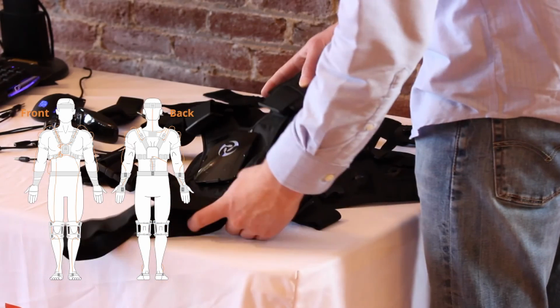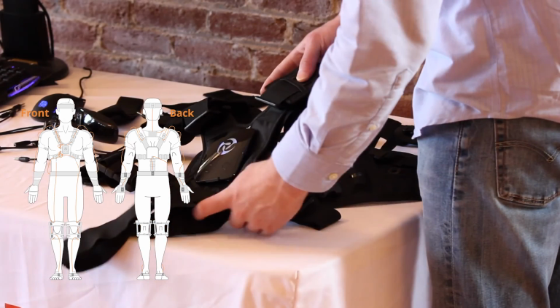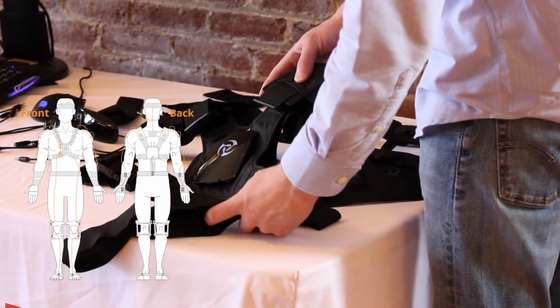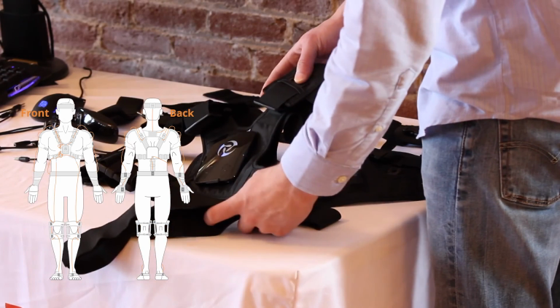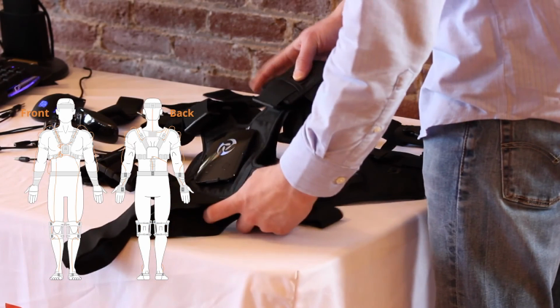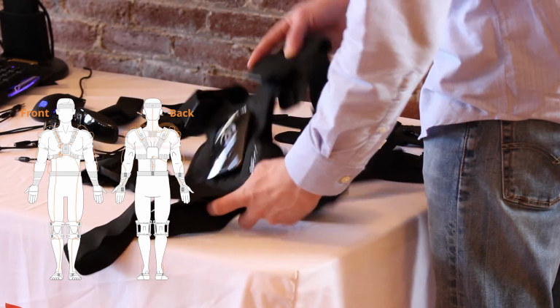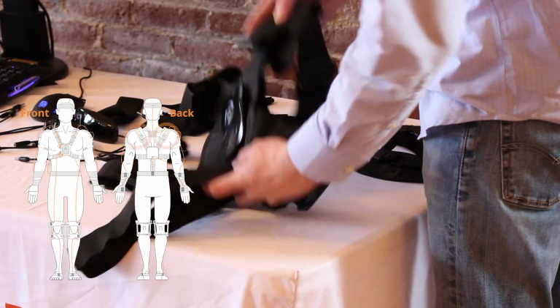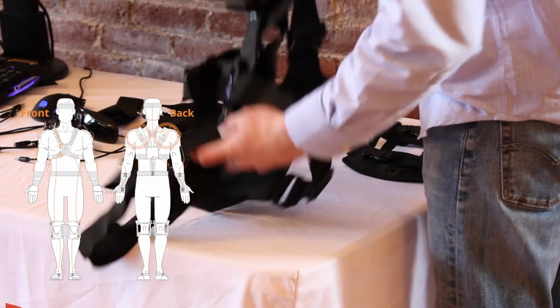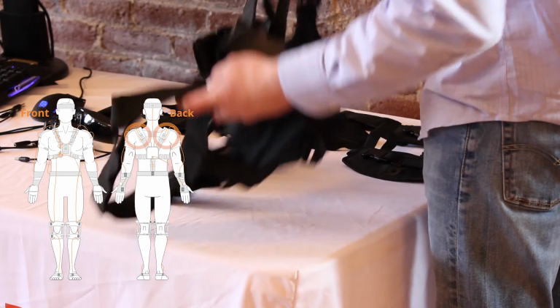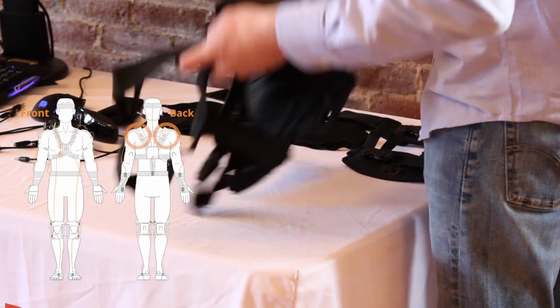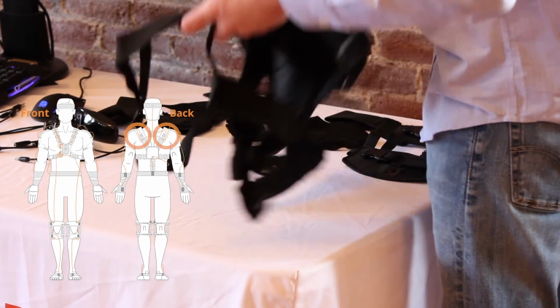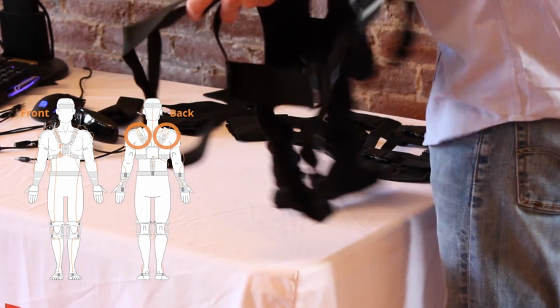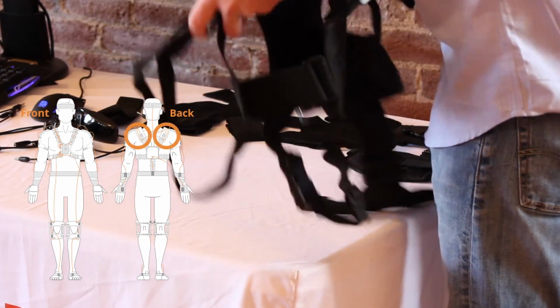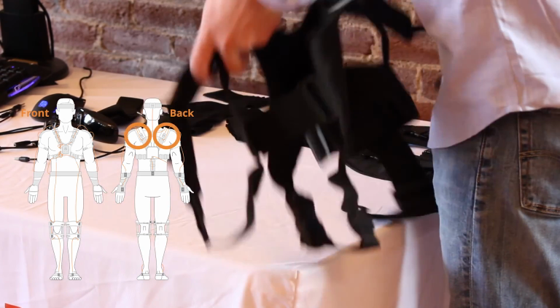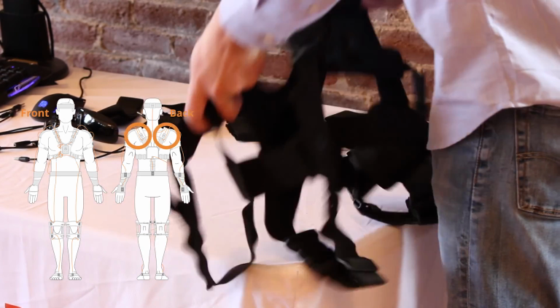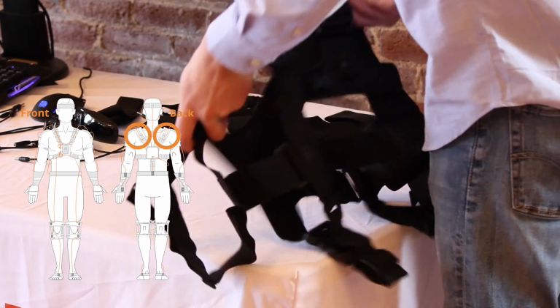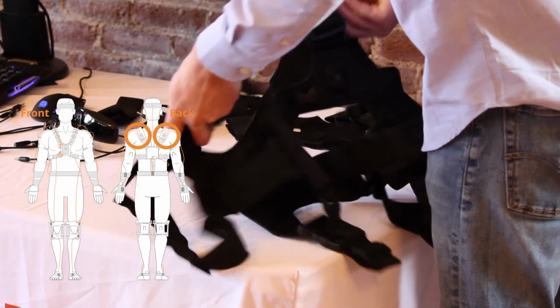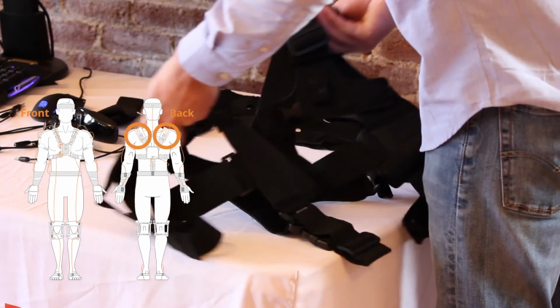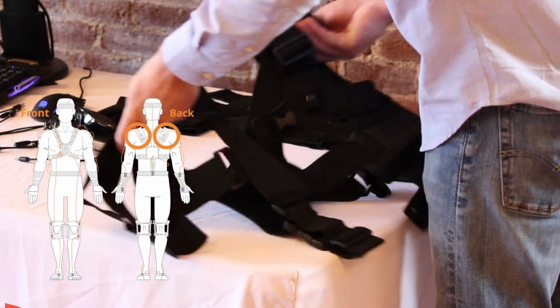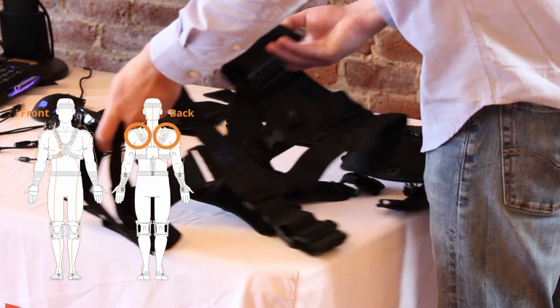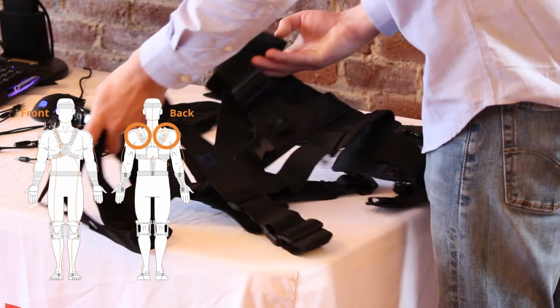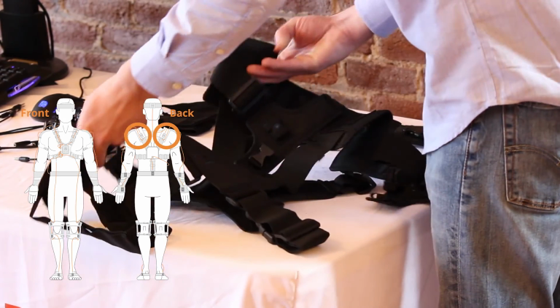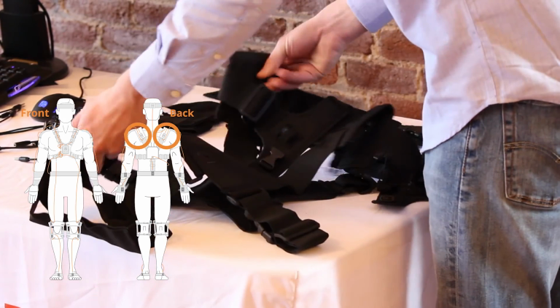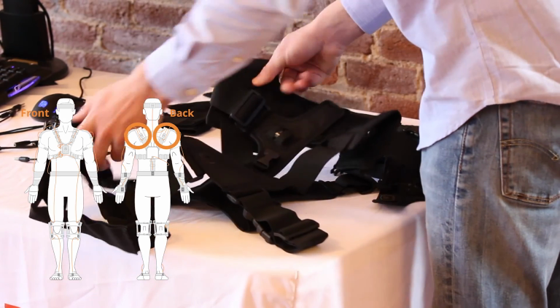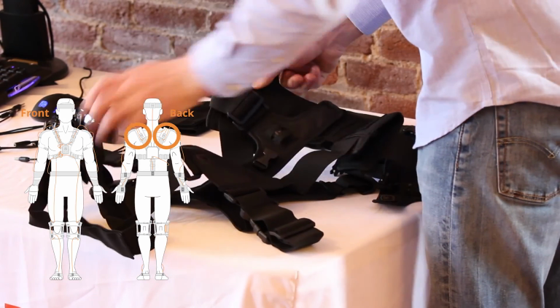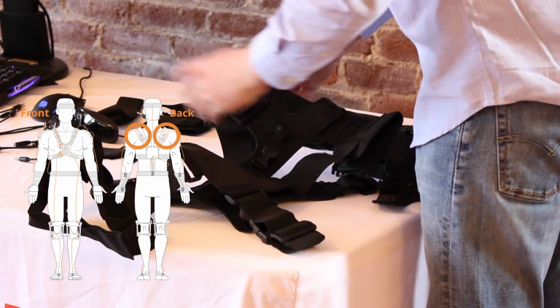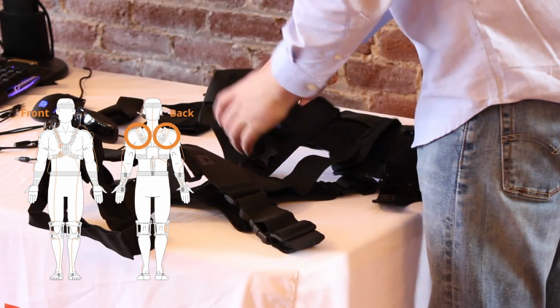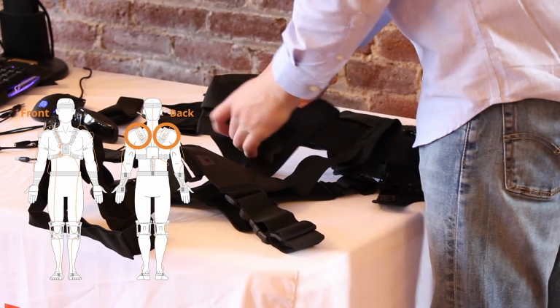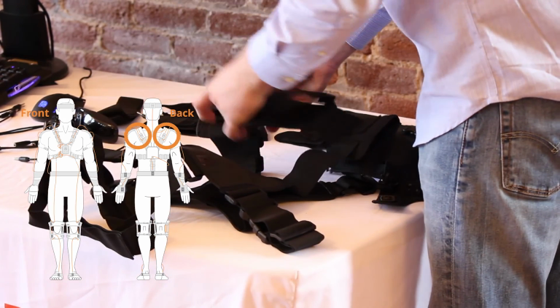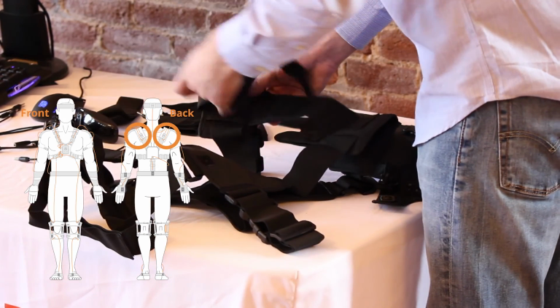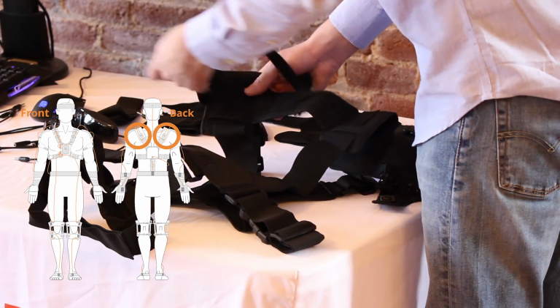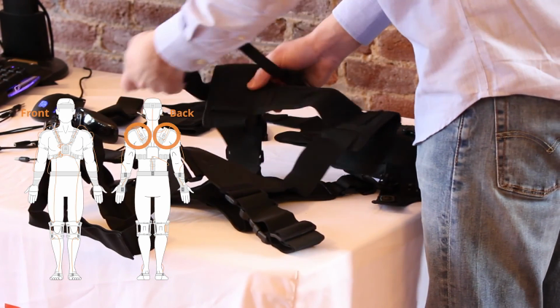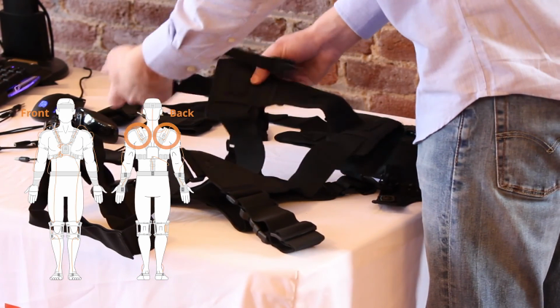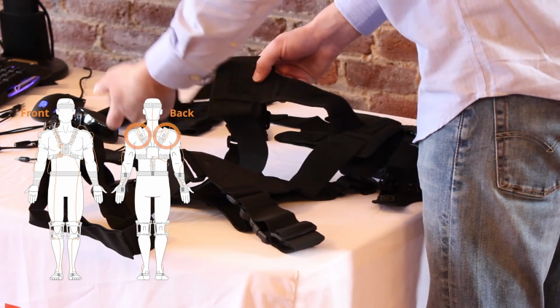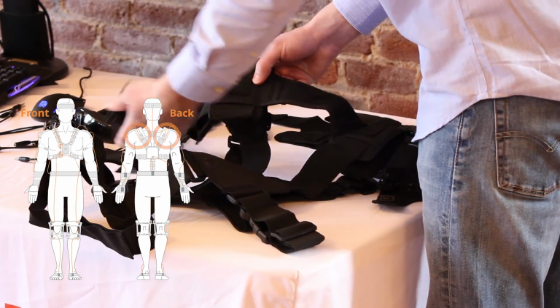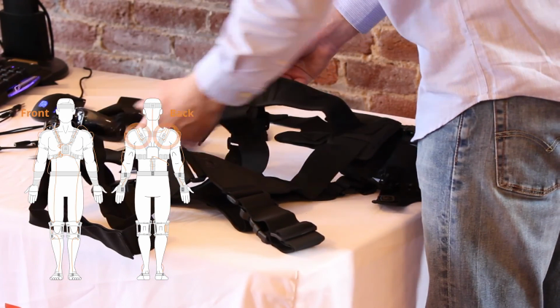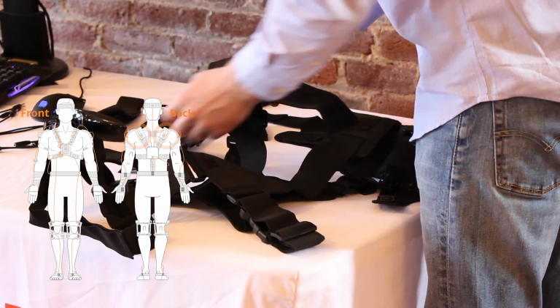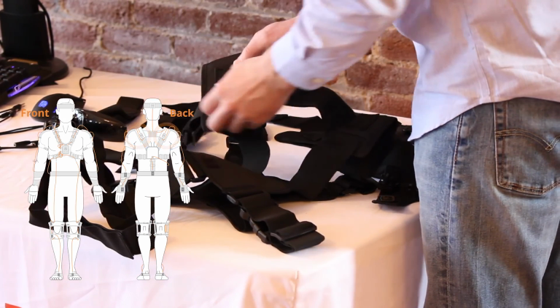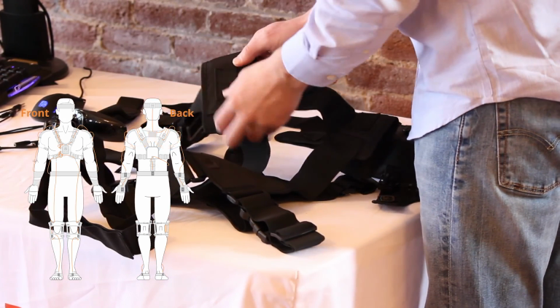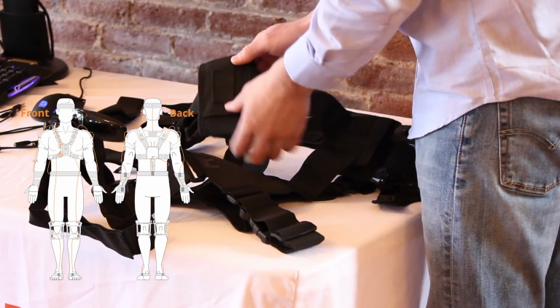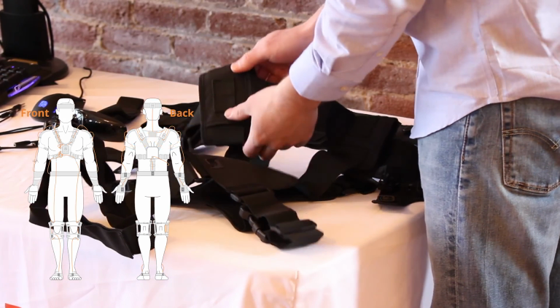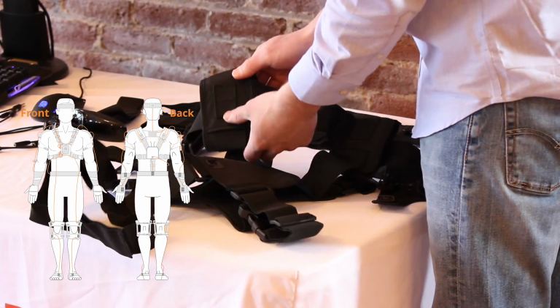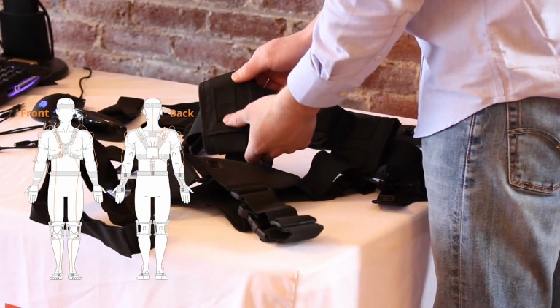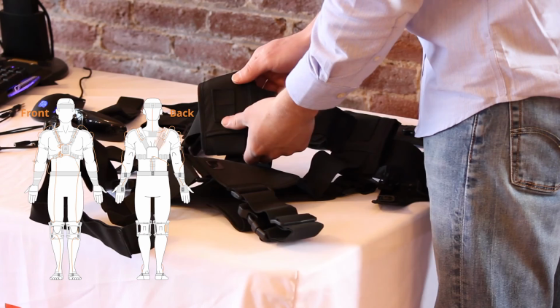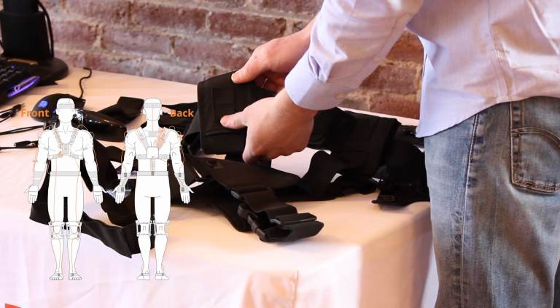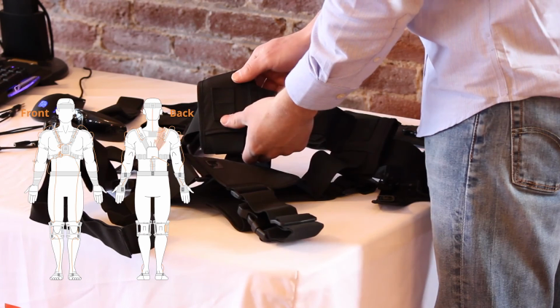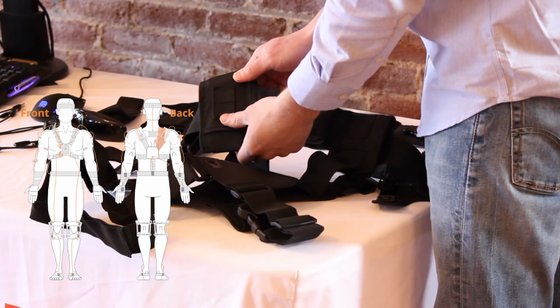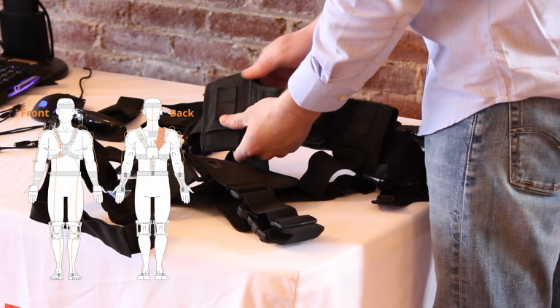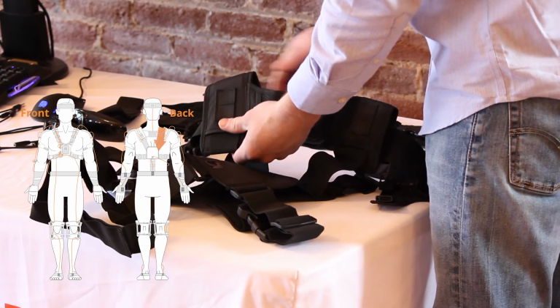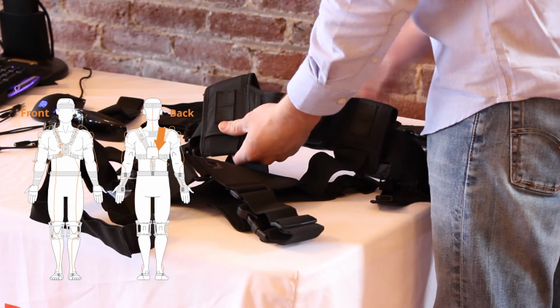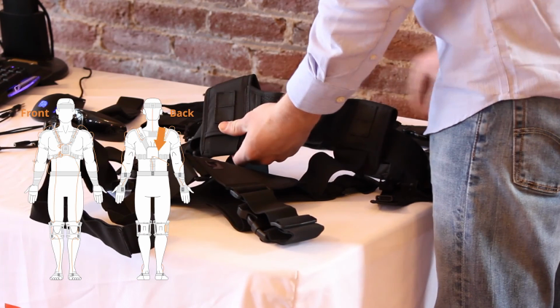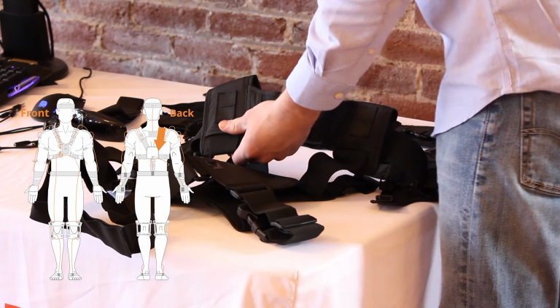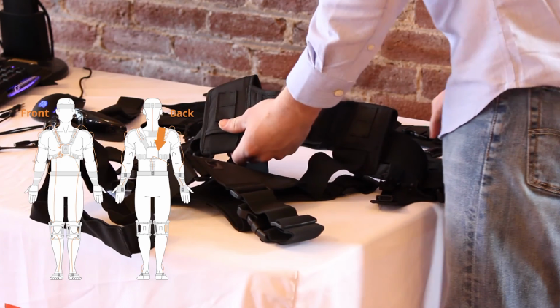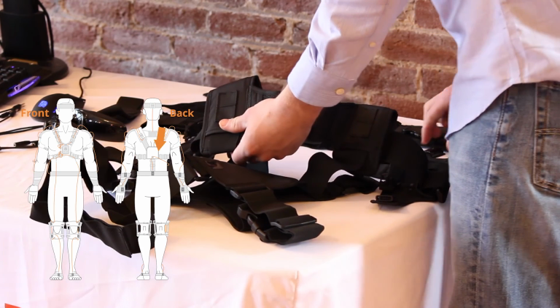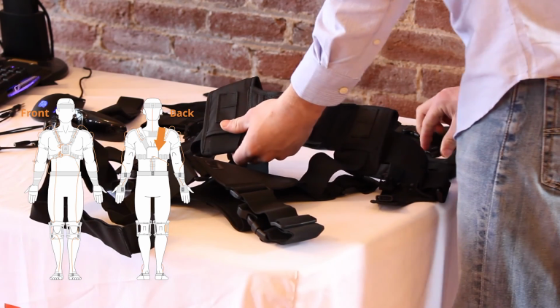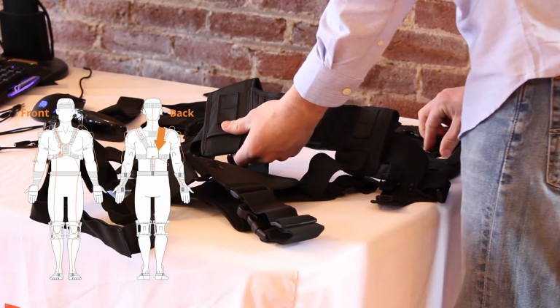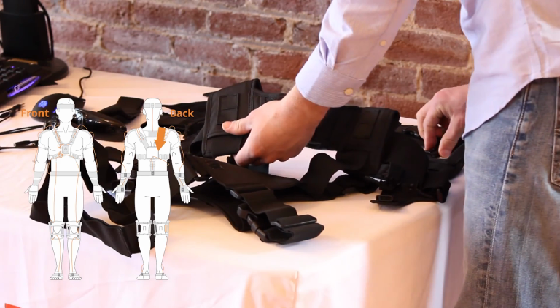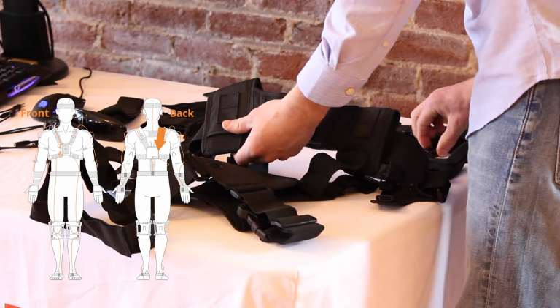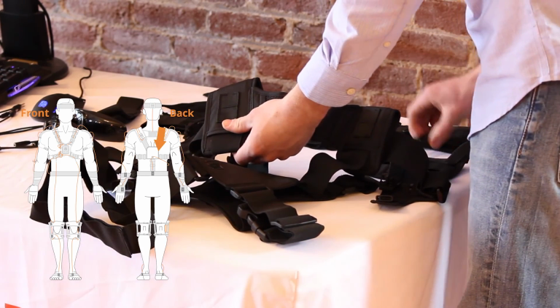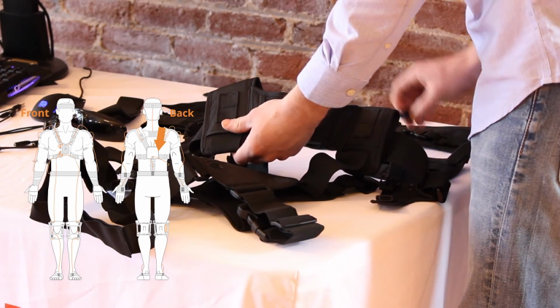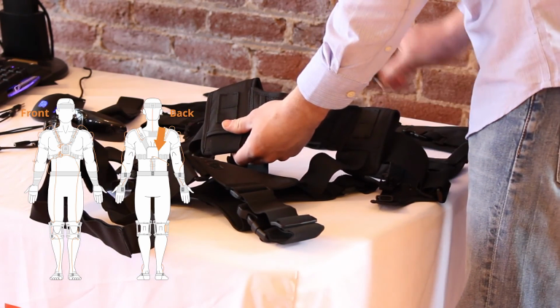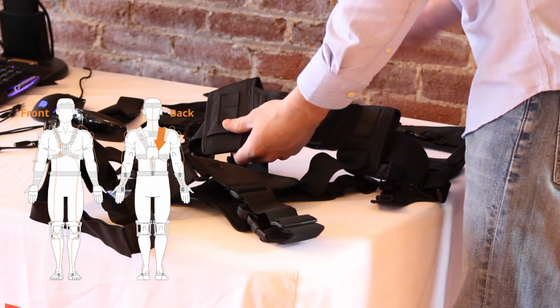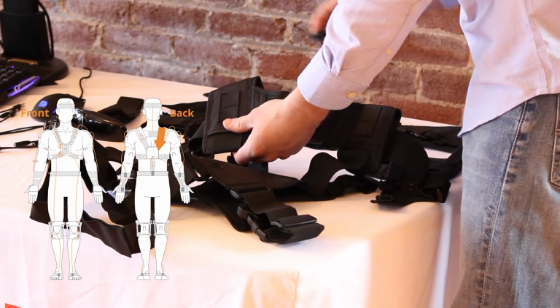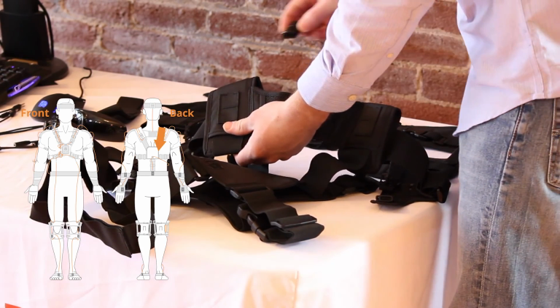On the vest, there are spots for a sensor on each shoulder blade on the back. These sensors will point down towards the ground when you are wearing the vest.